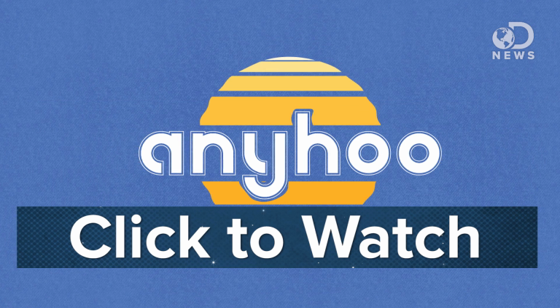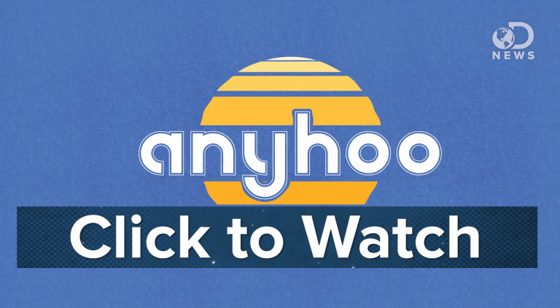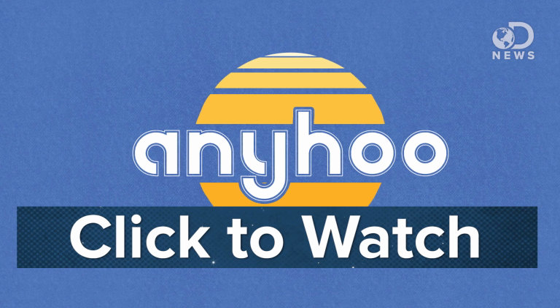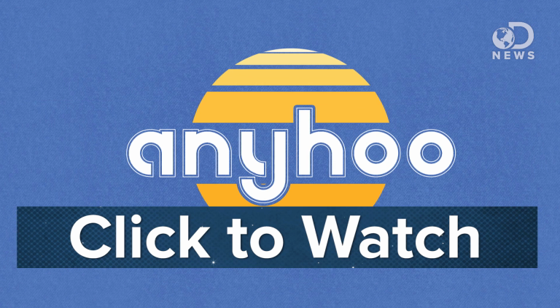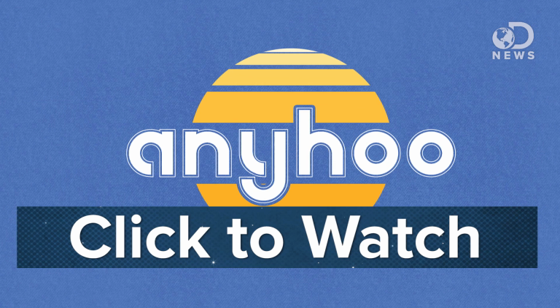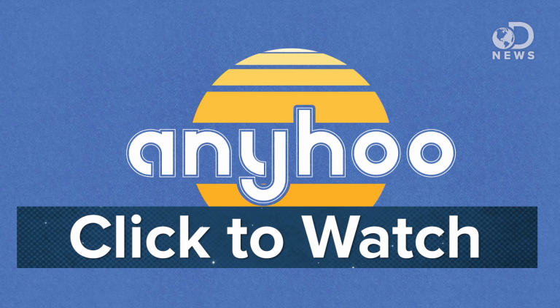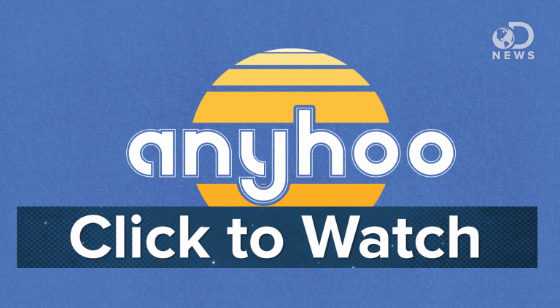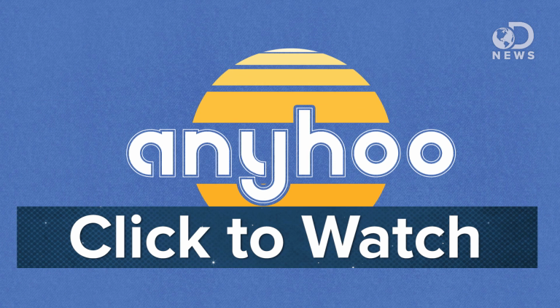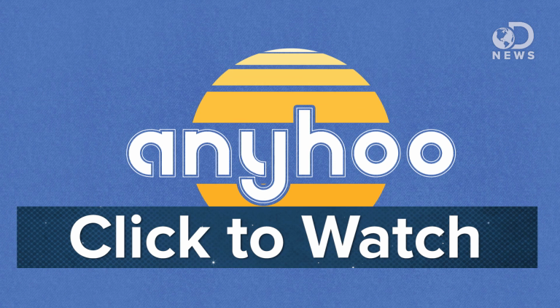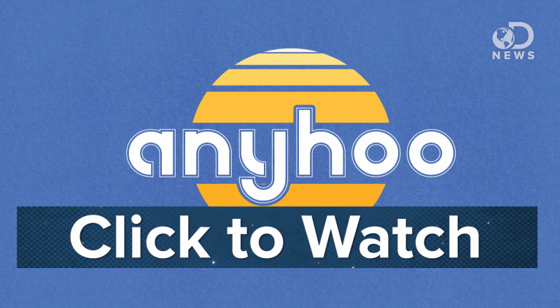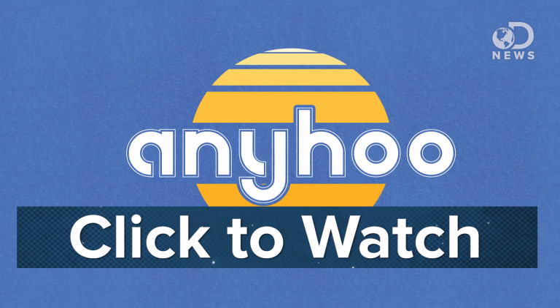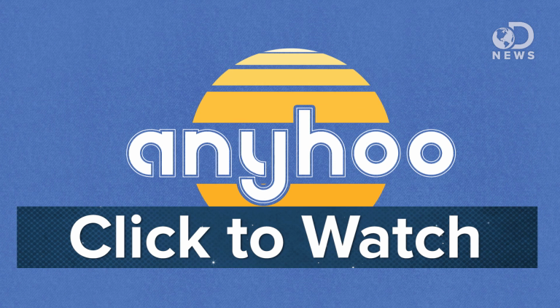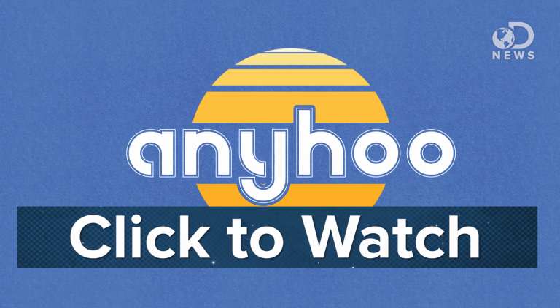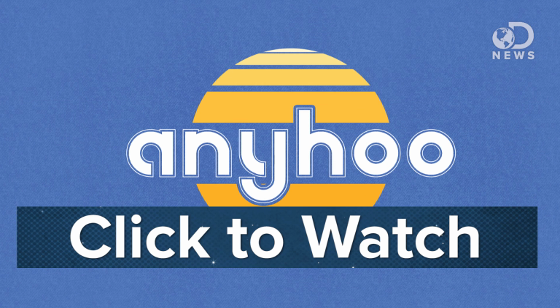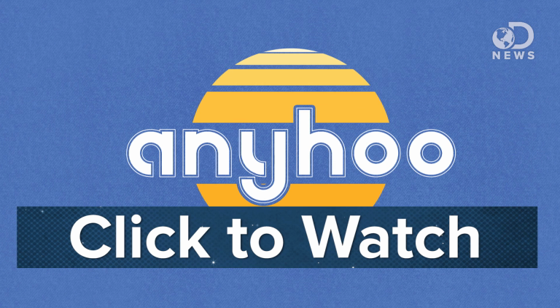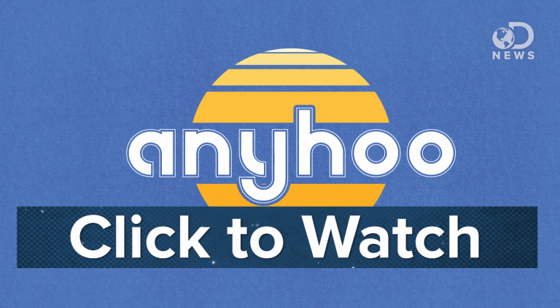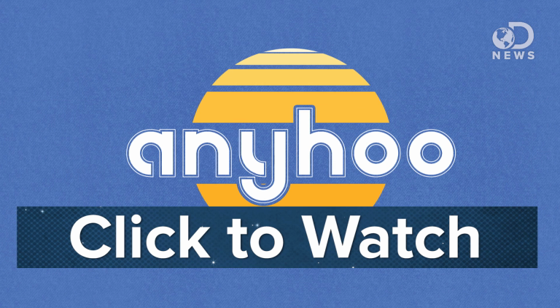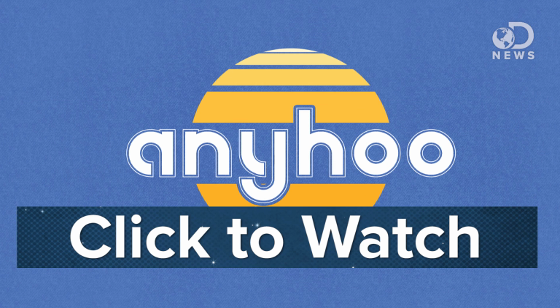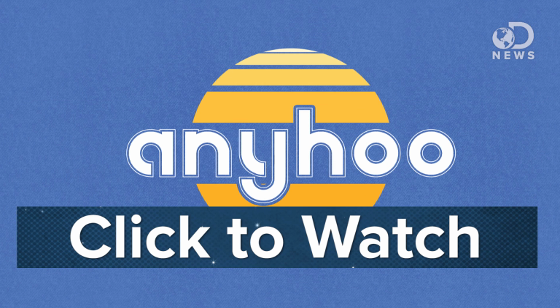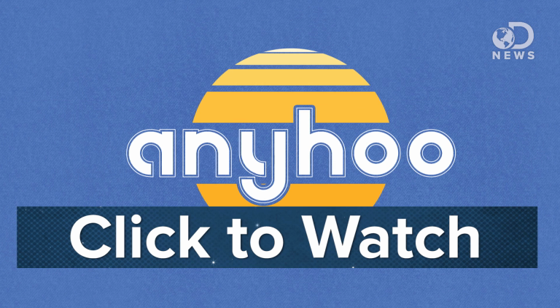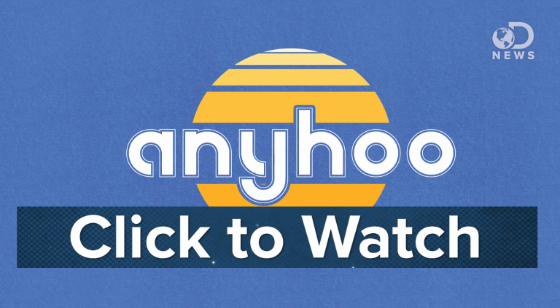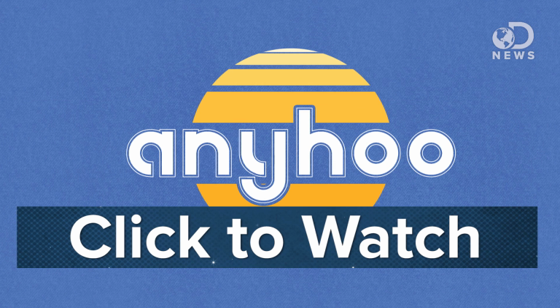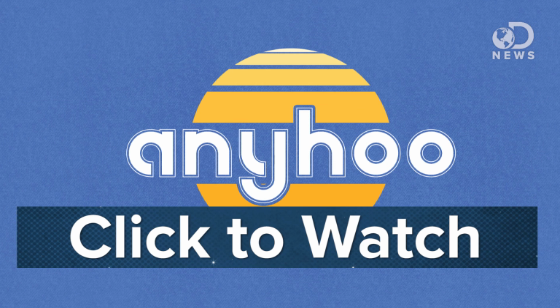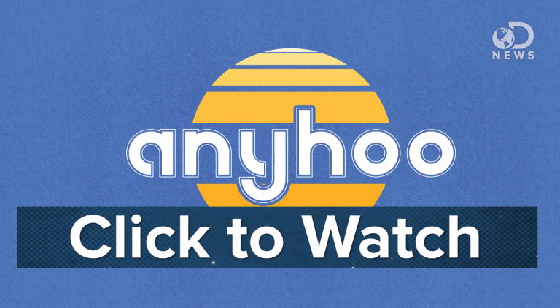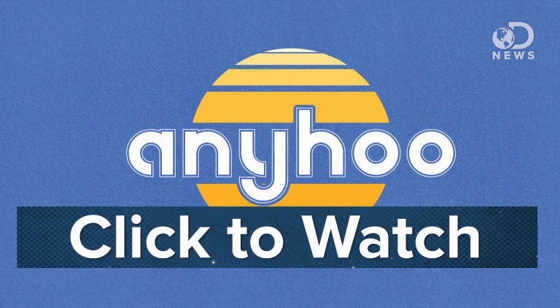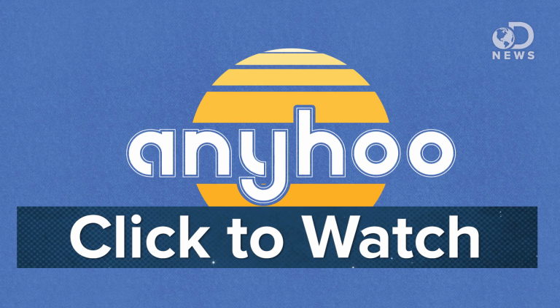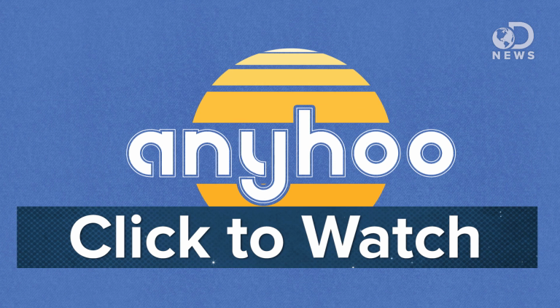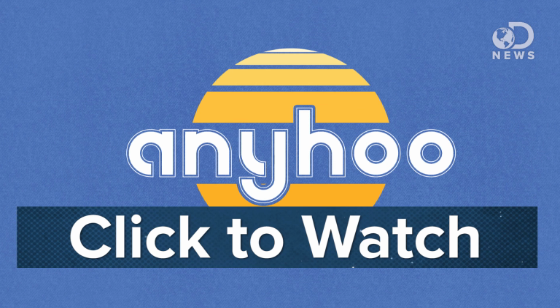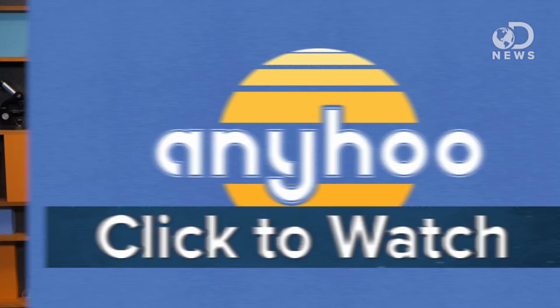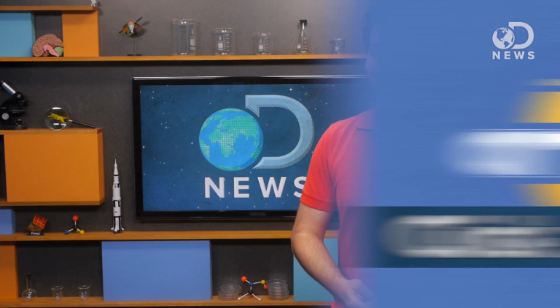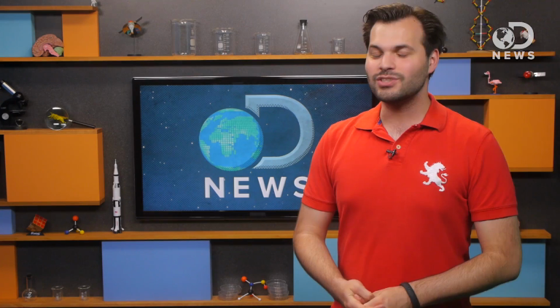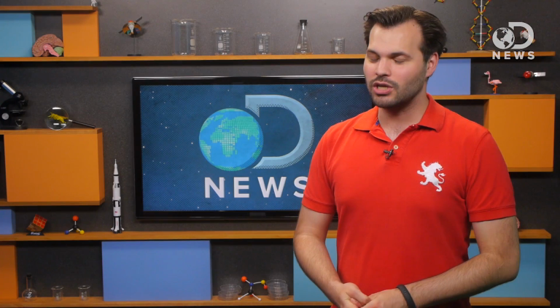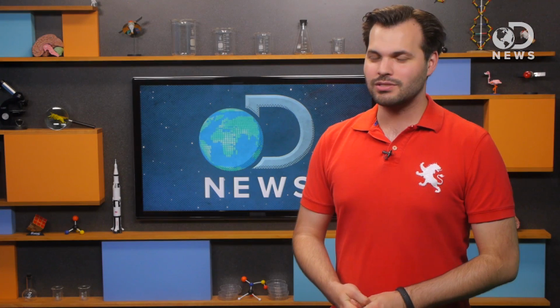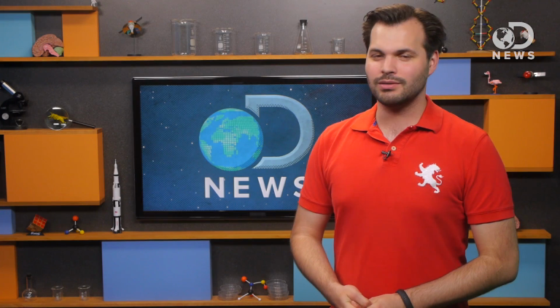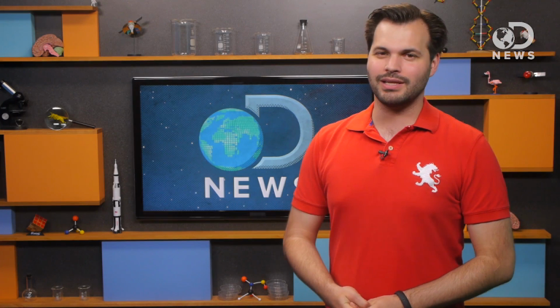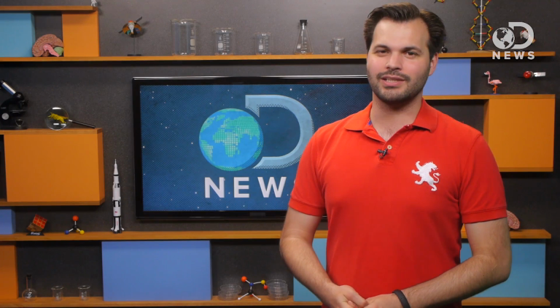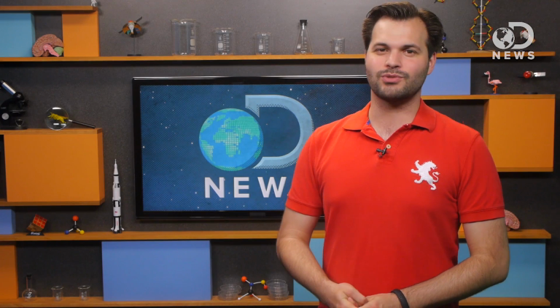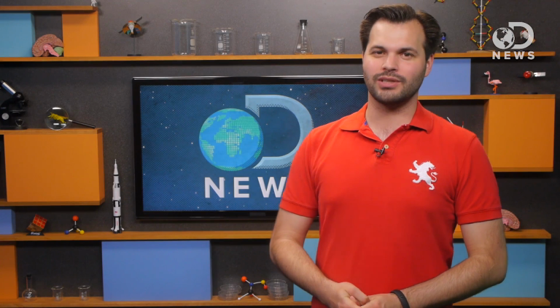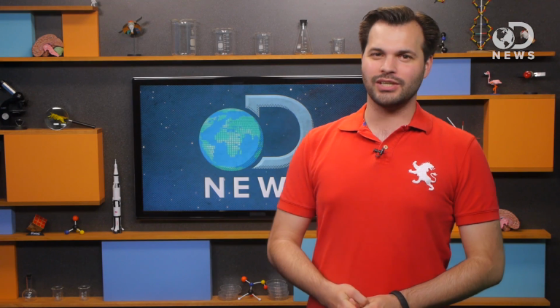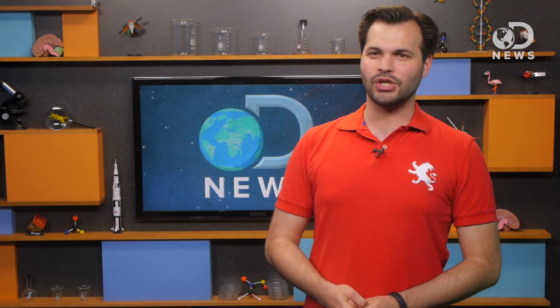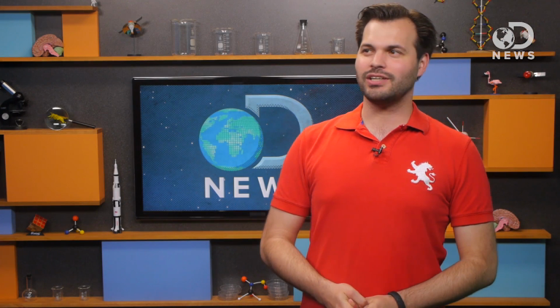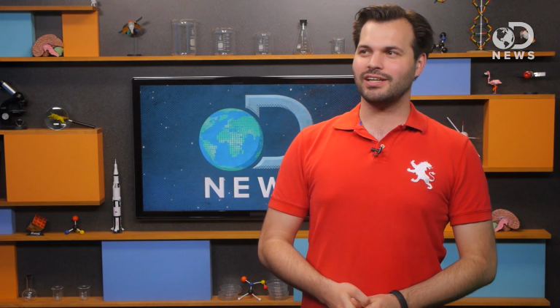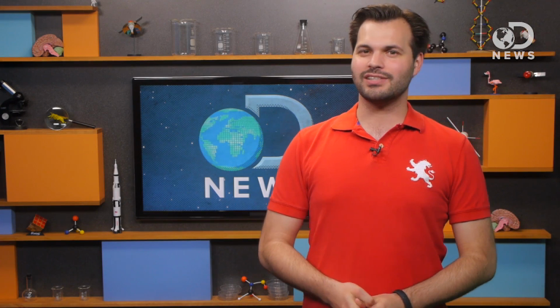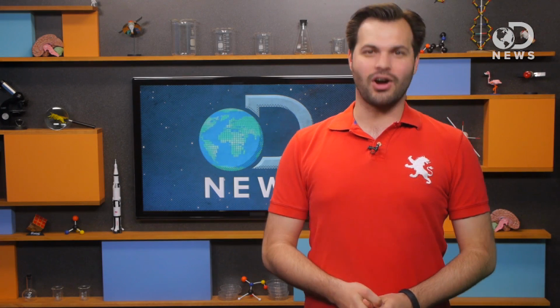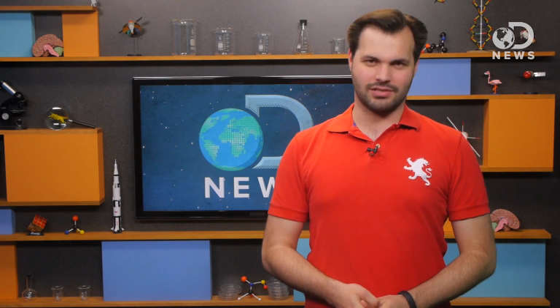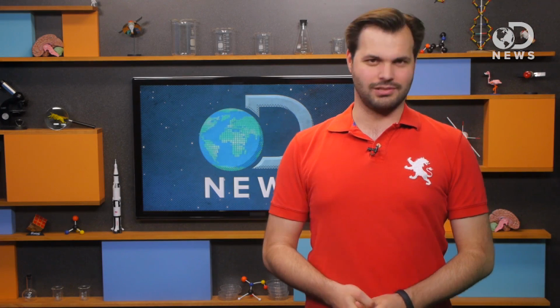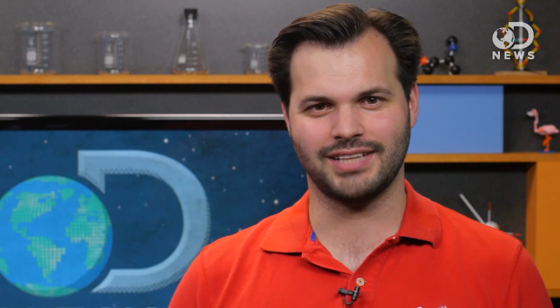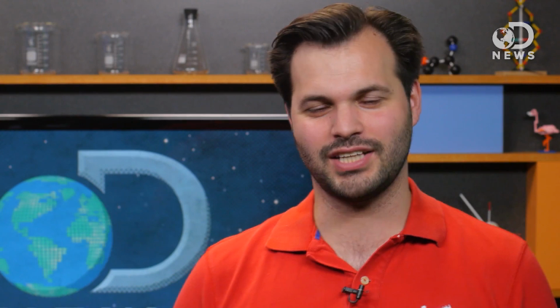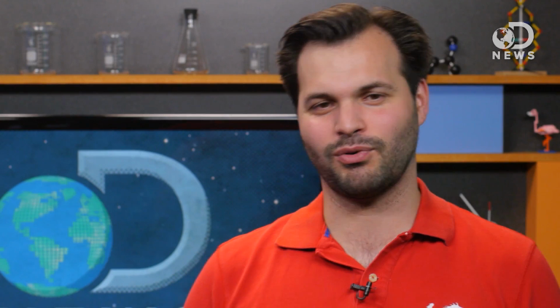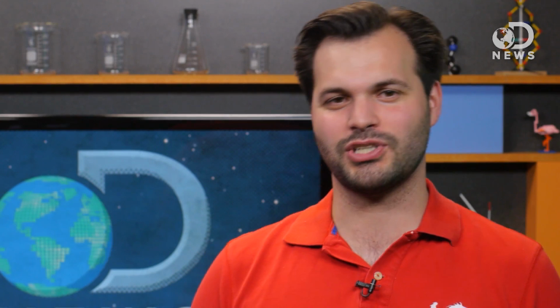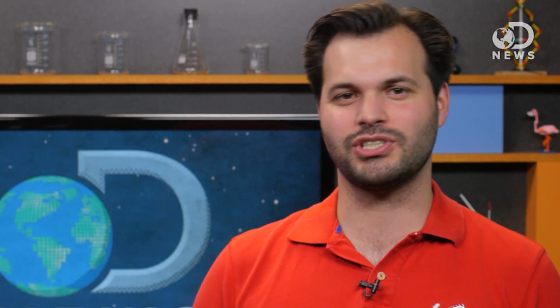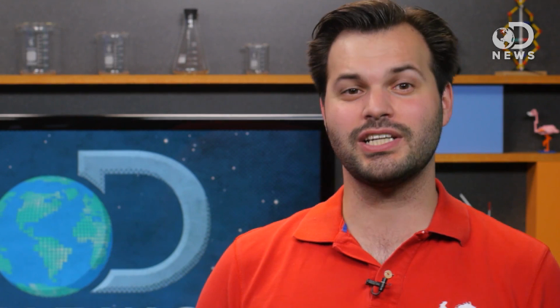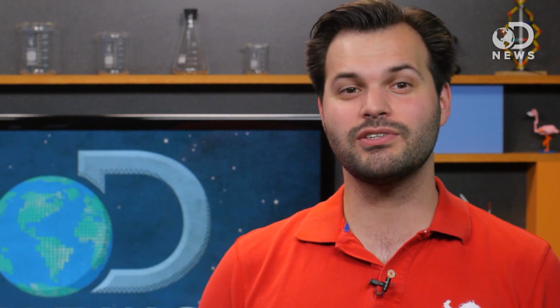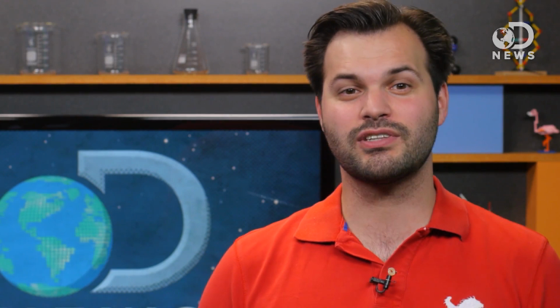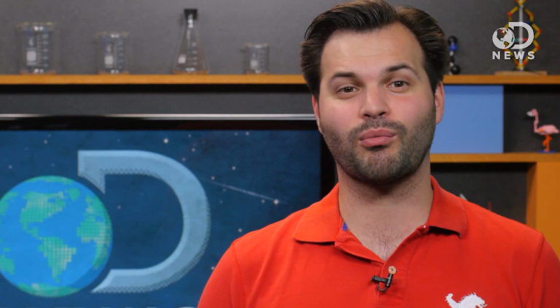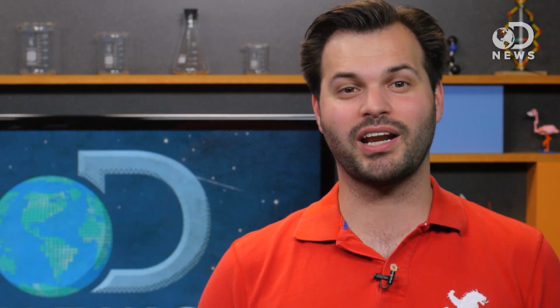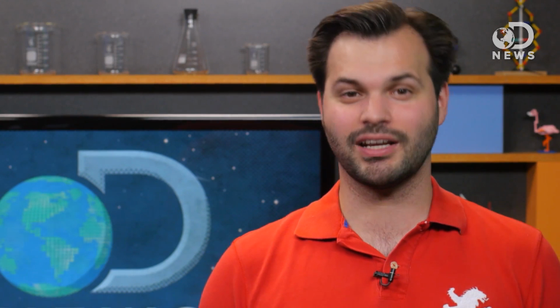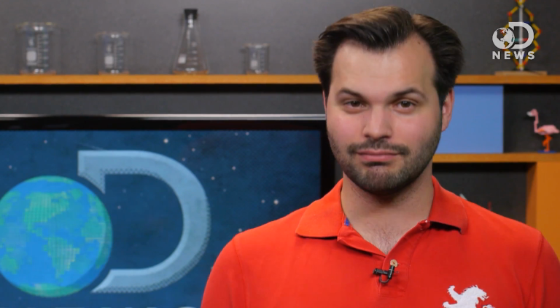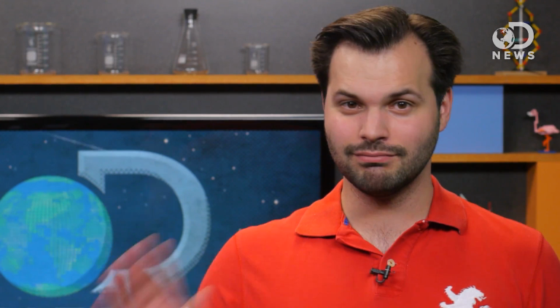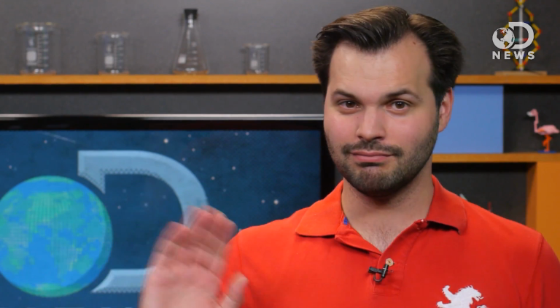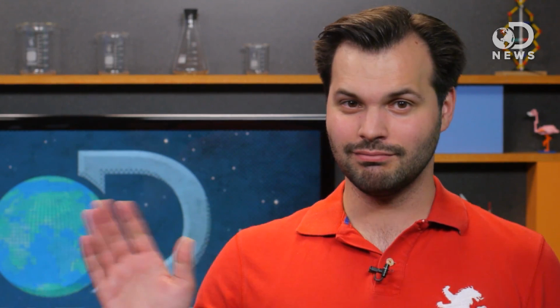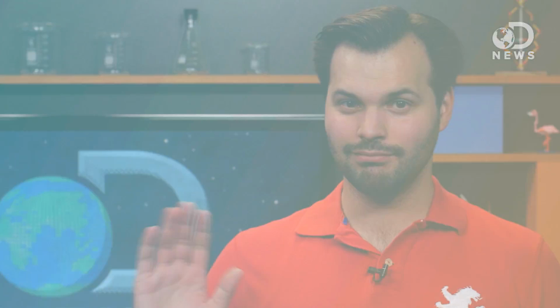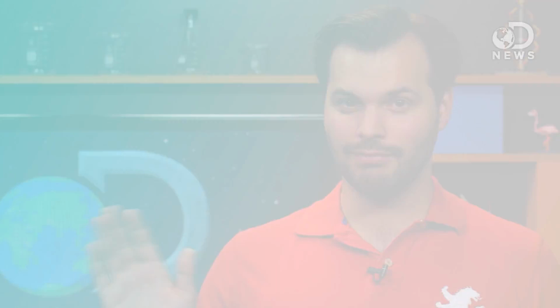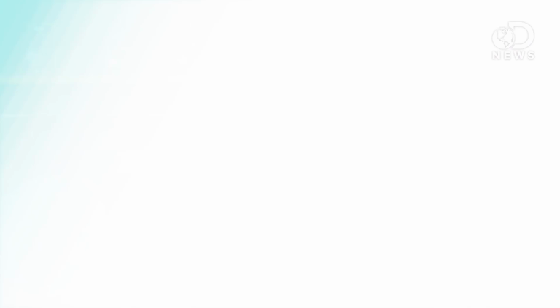Watch this new show that I'm helping out with called Any Who — it's awesome and really good. Thanks for watching DNews, everybody. Bye.